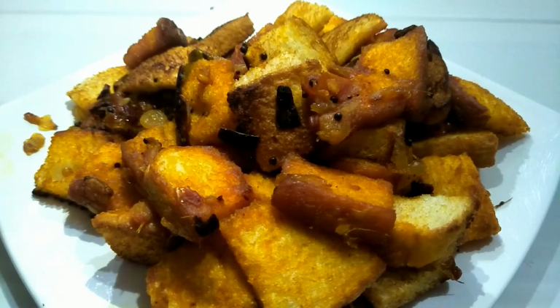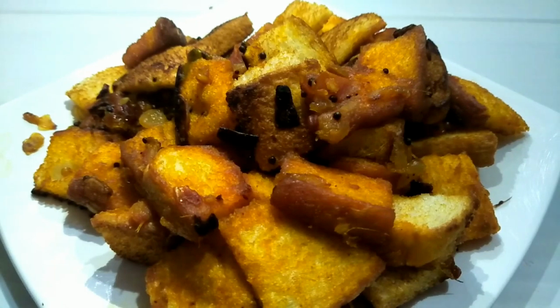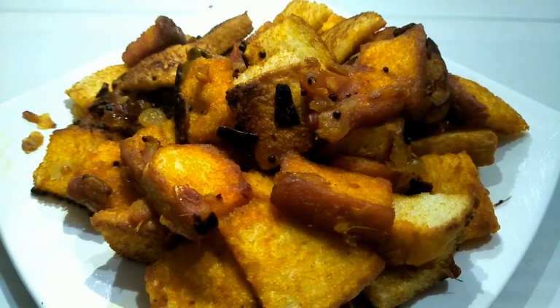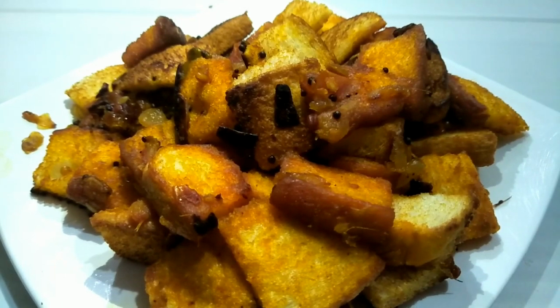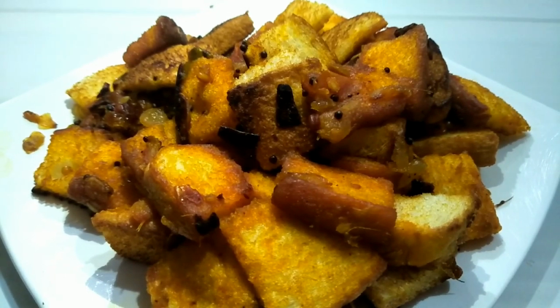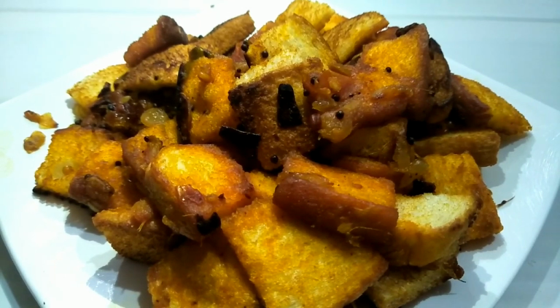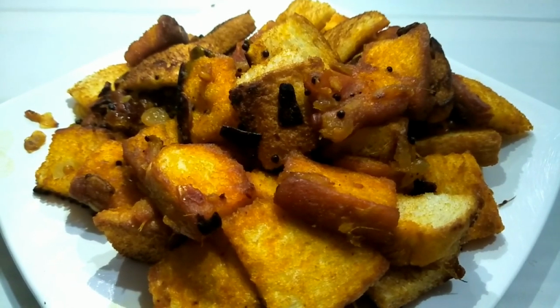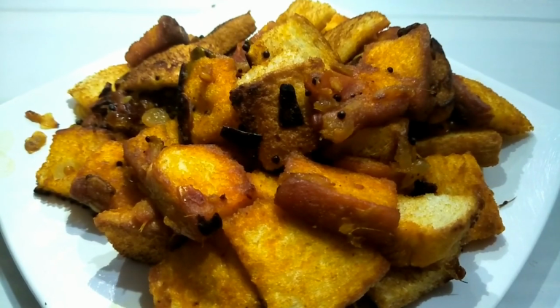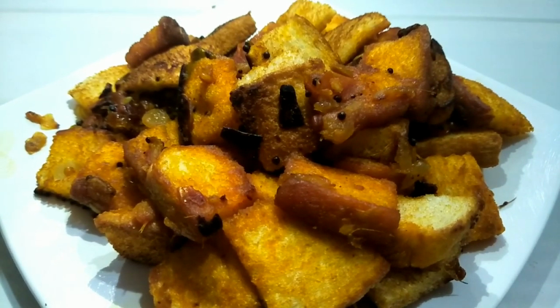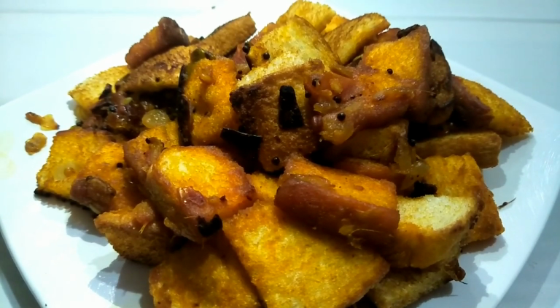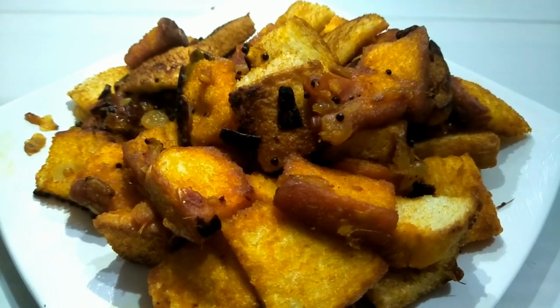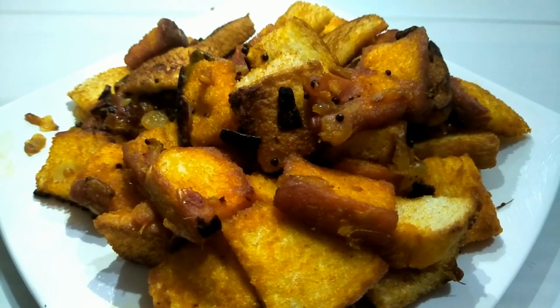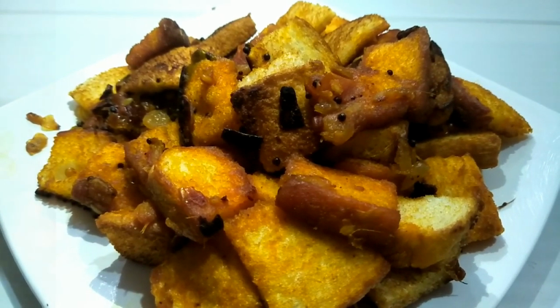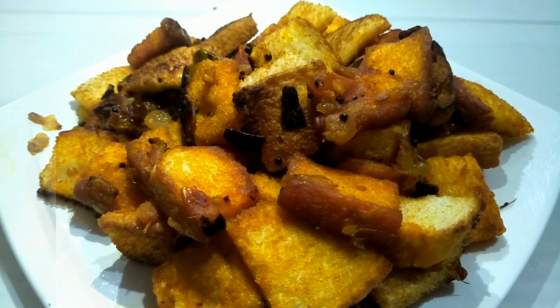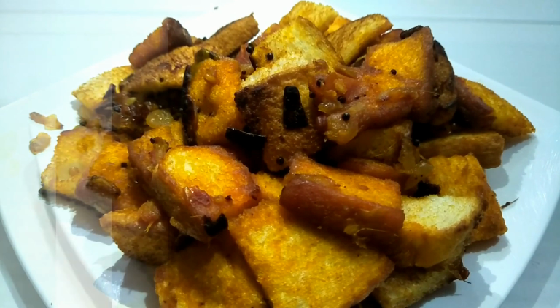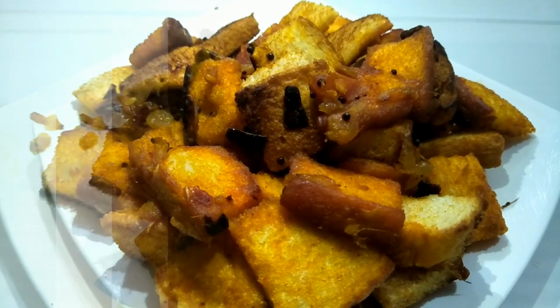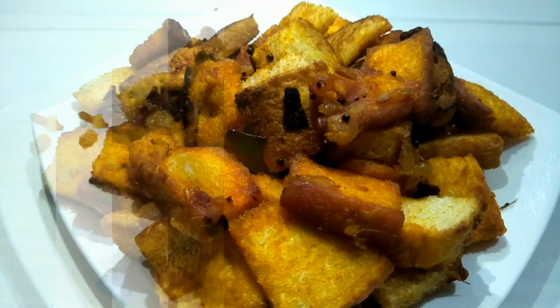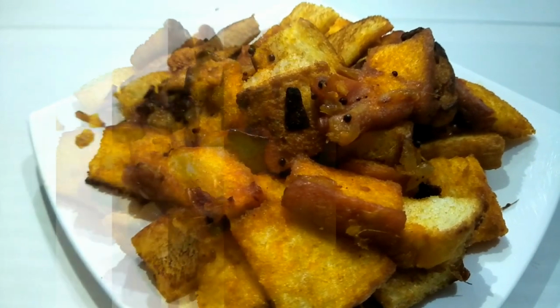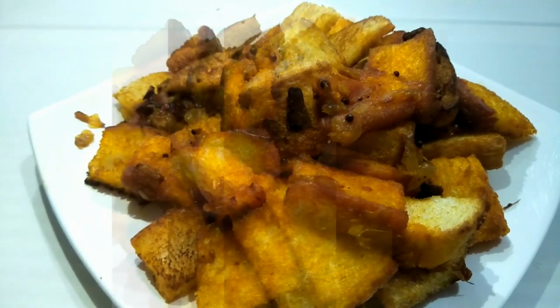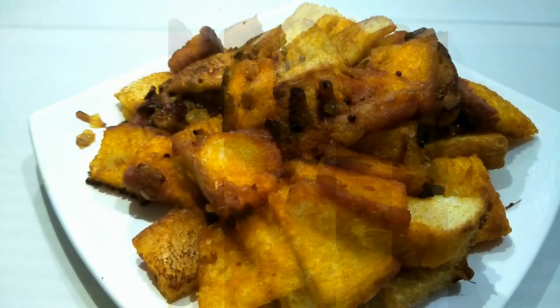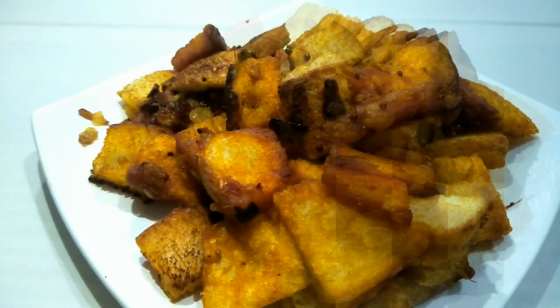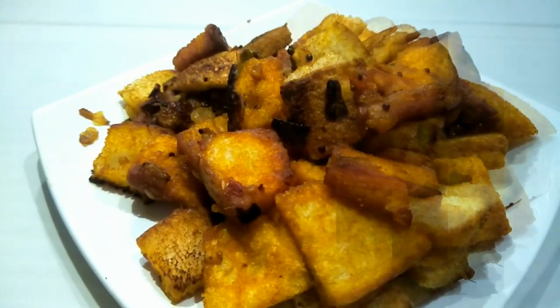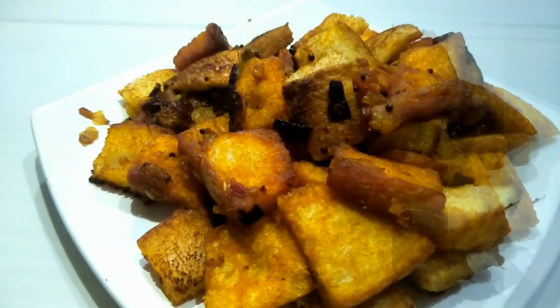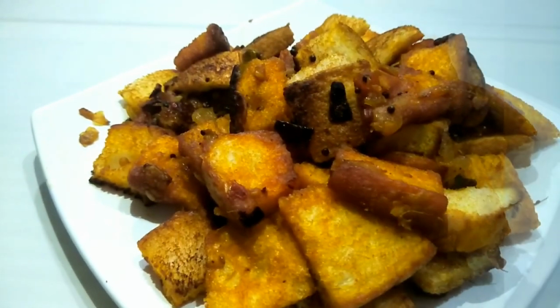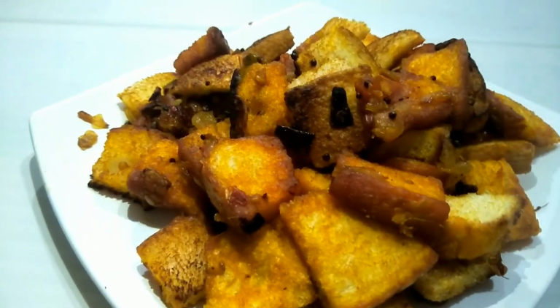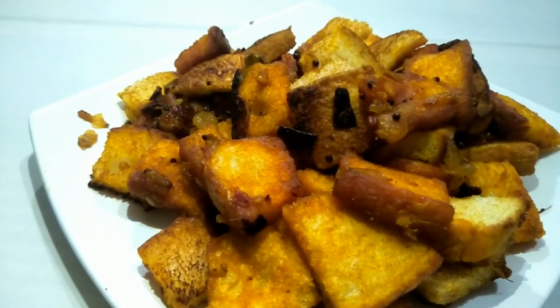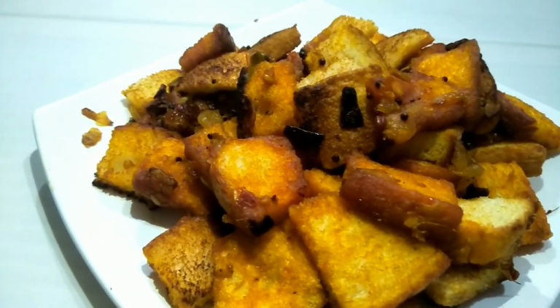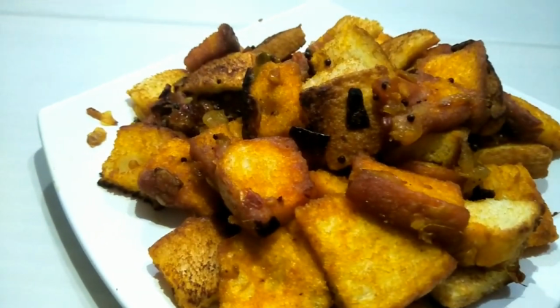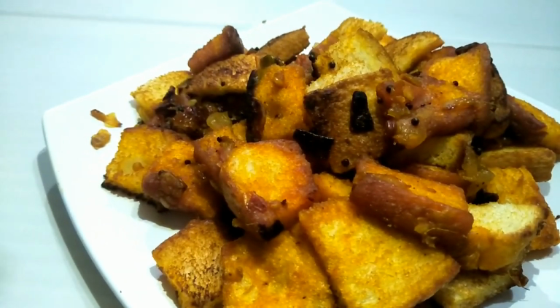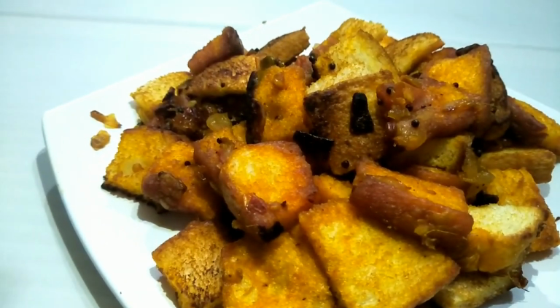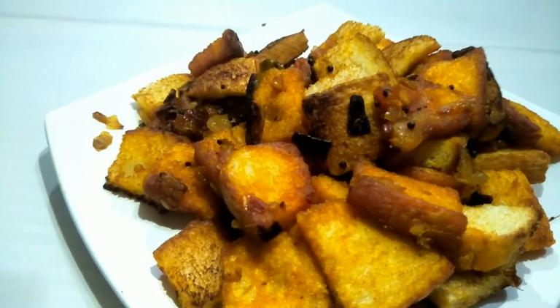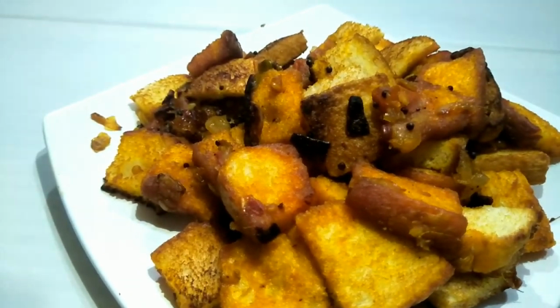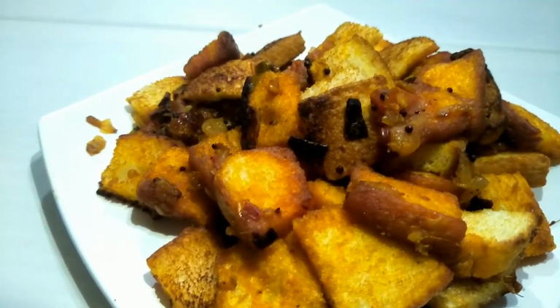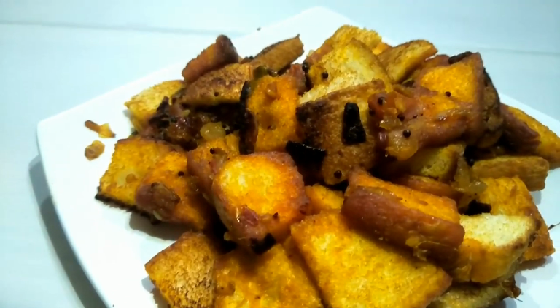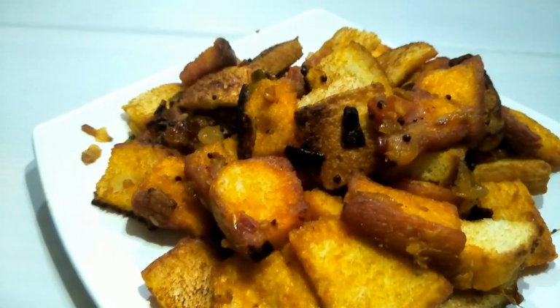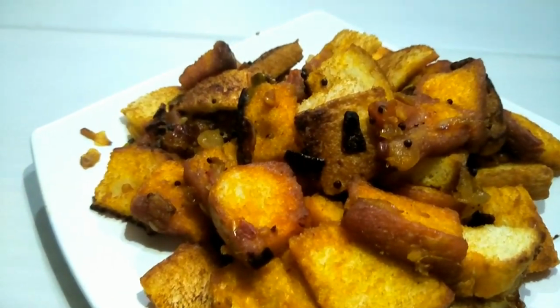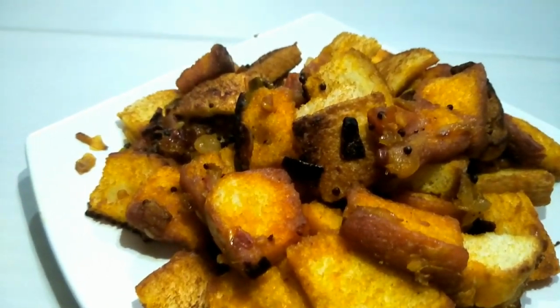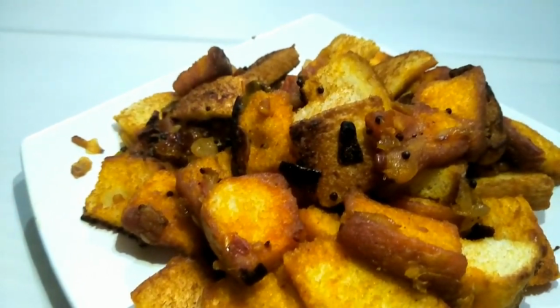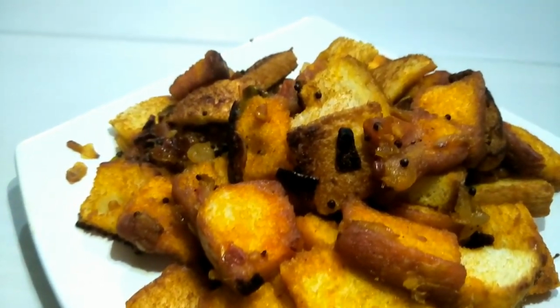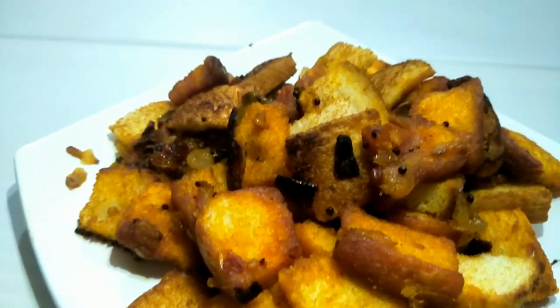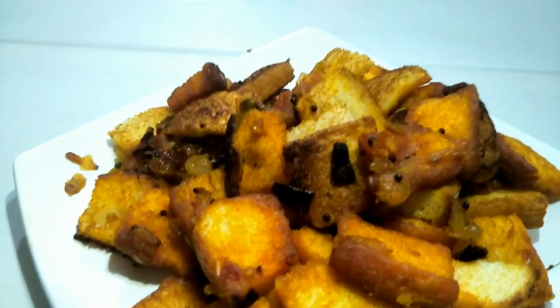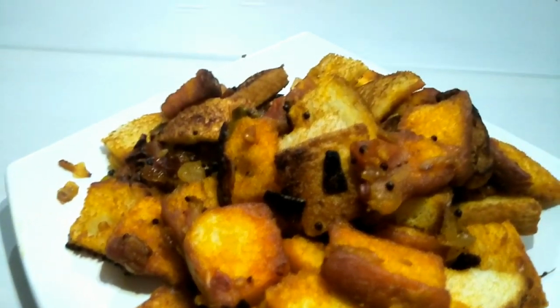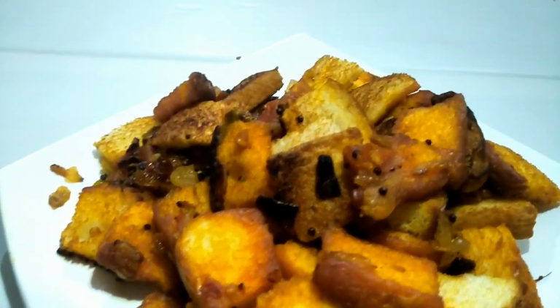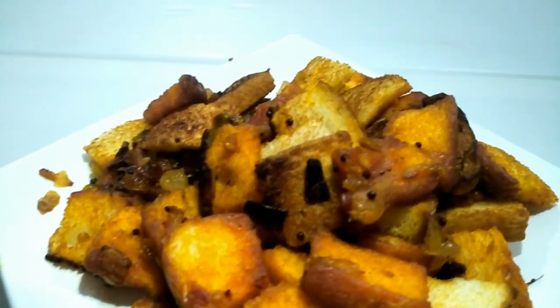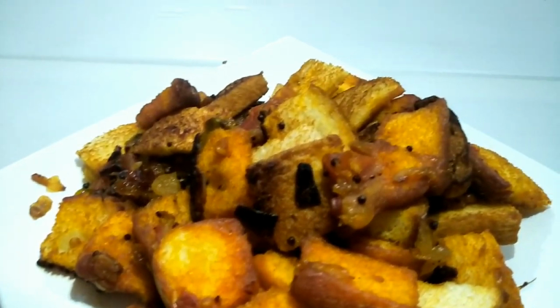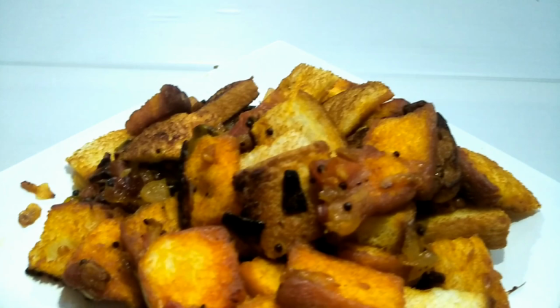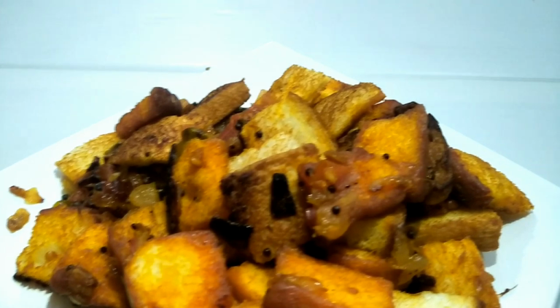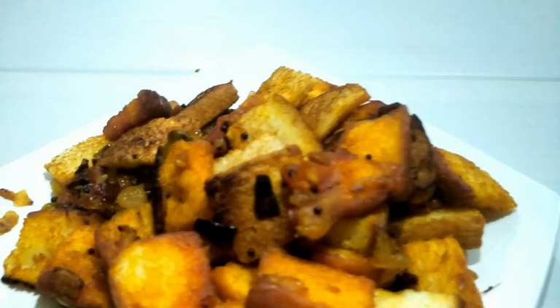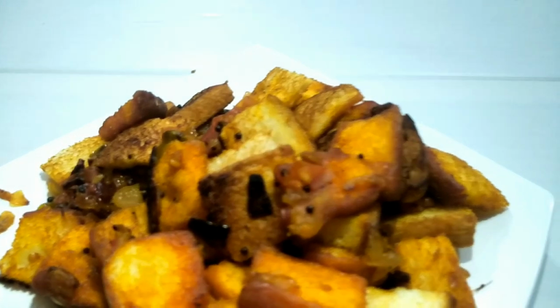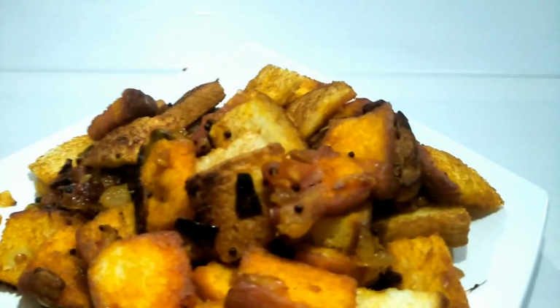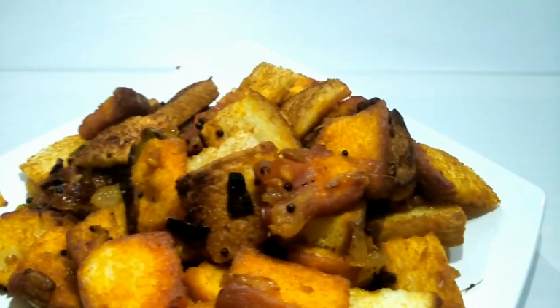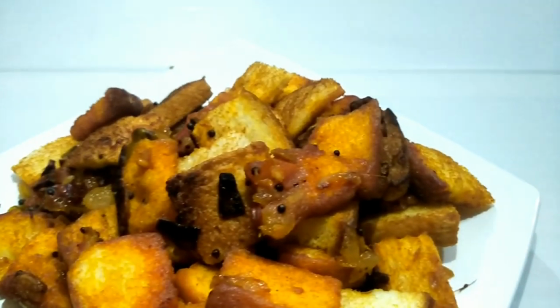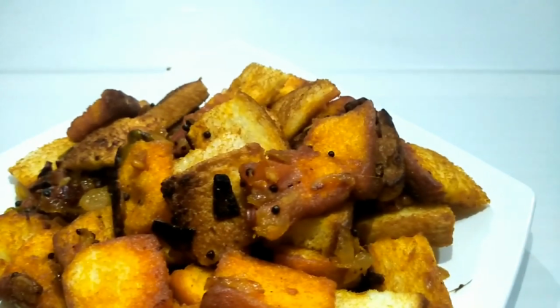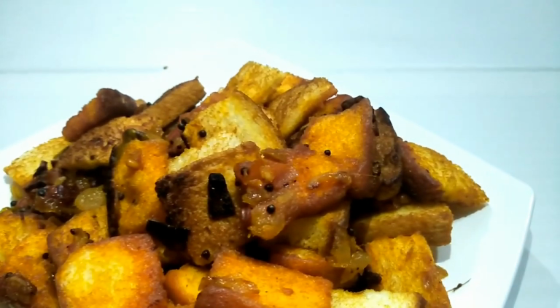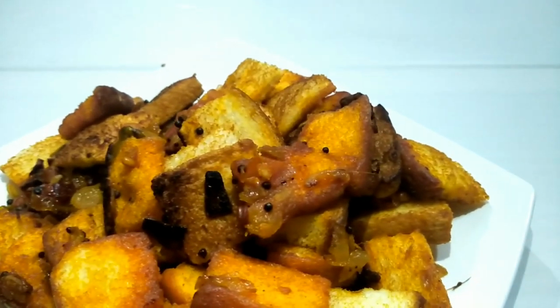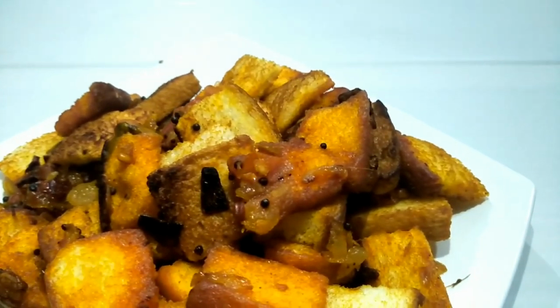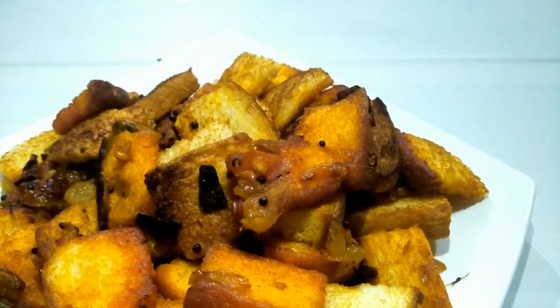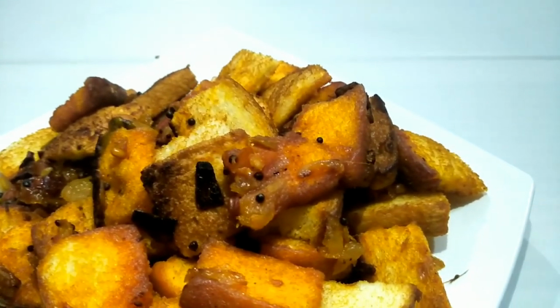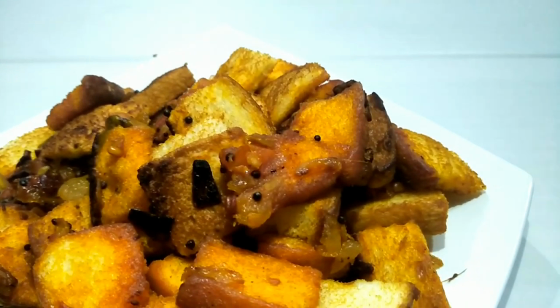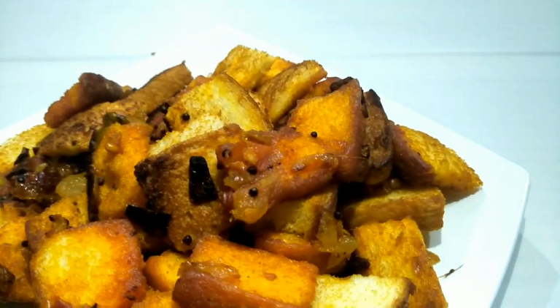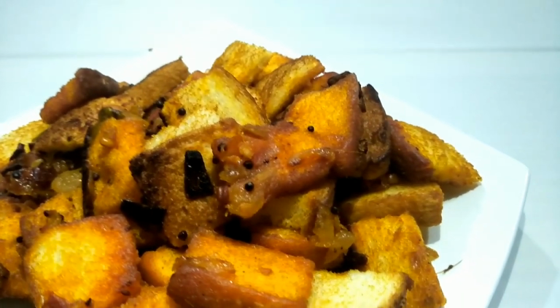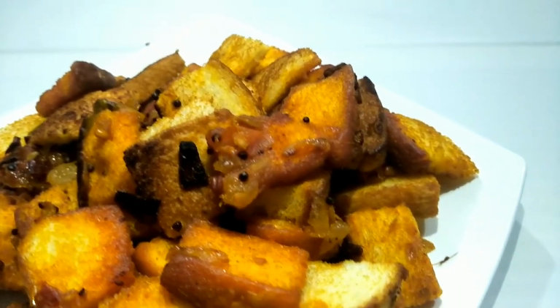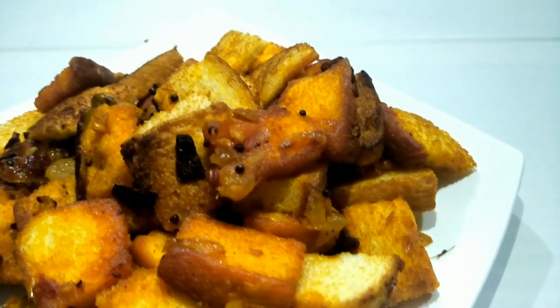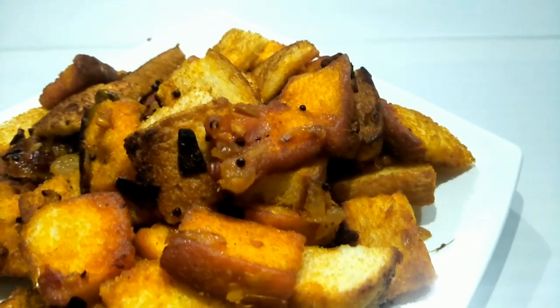Hello friends, welcome back to Krishna's Tales and Dibs. Welcome to everyone's video. Today, I'm going to show you a recipe of bread.